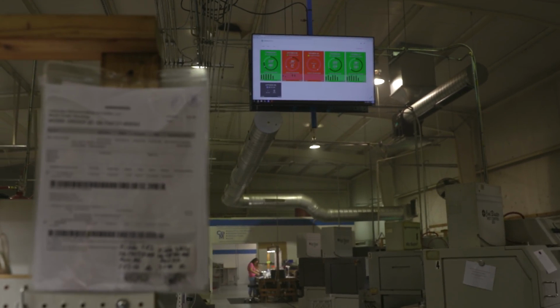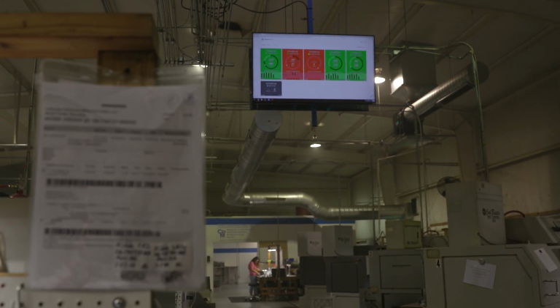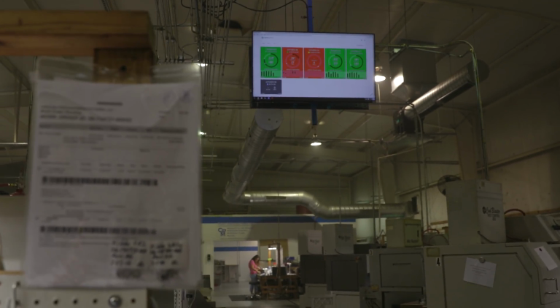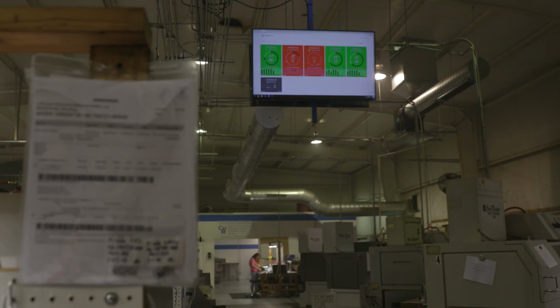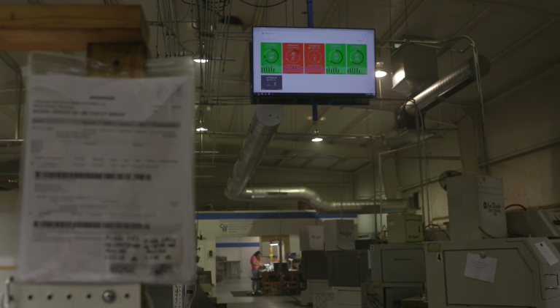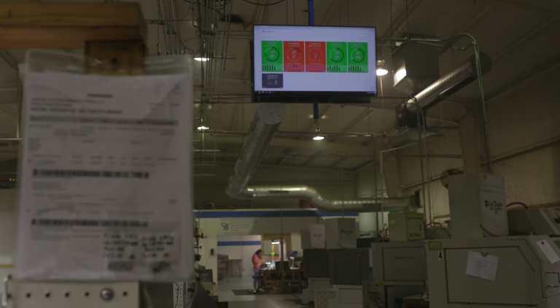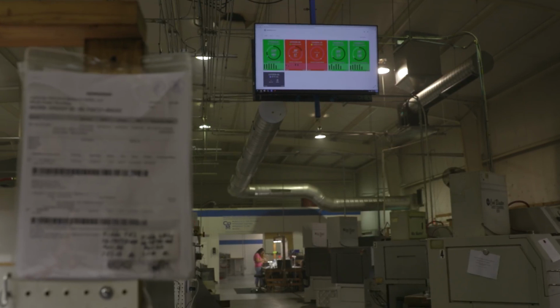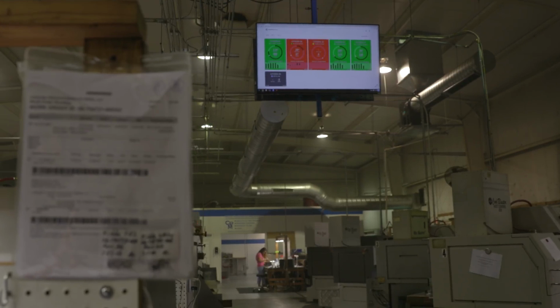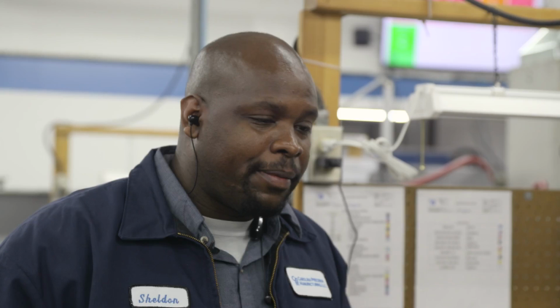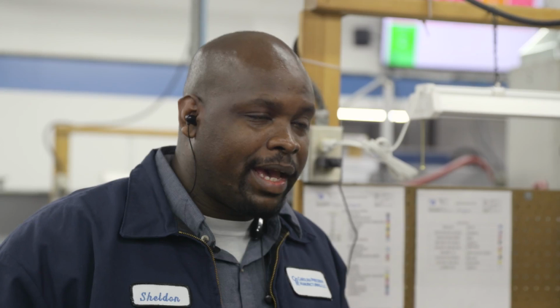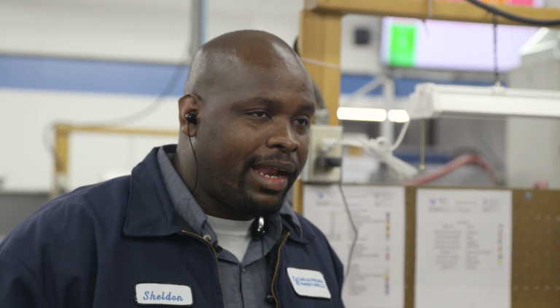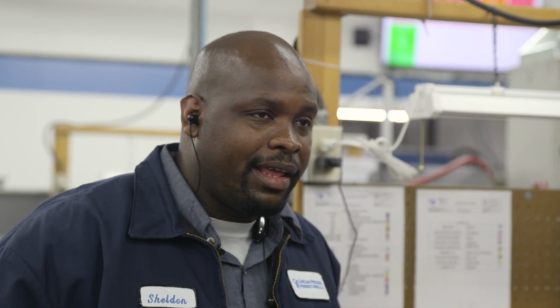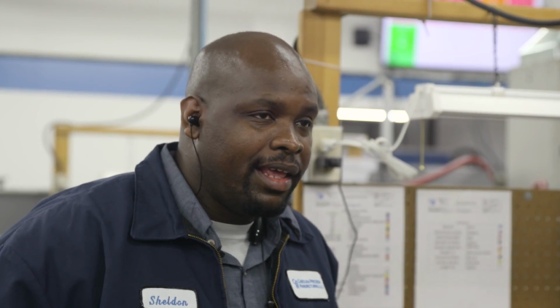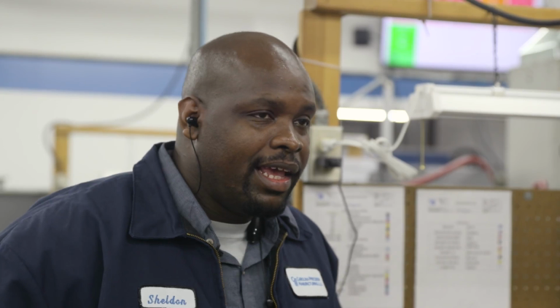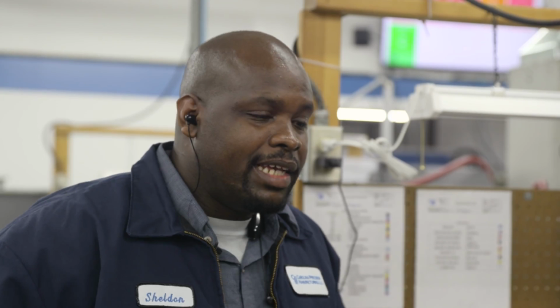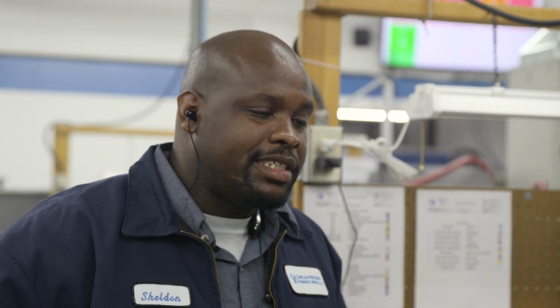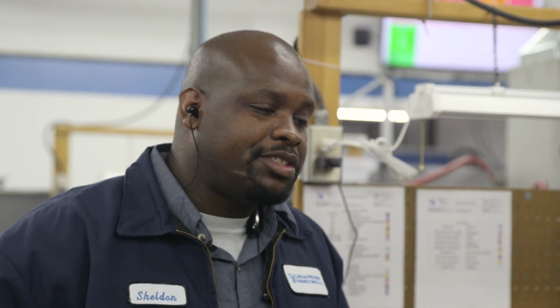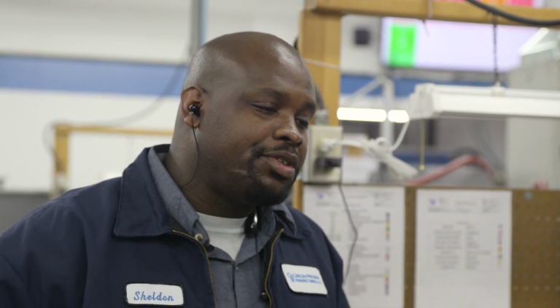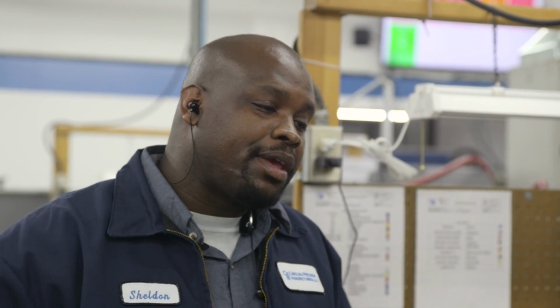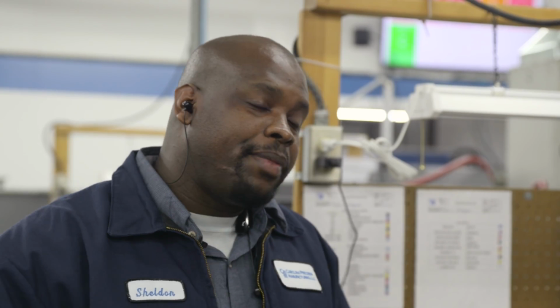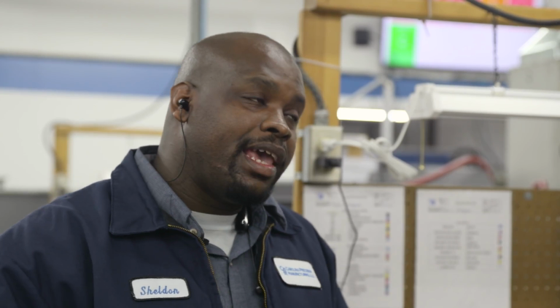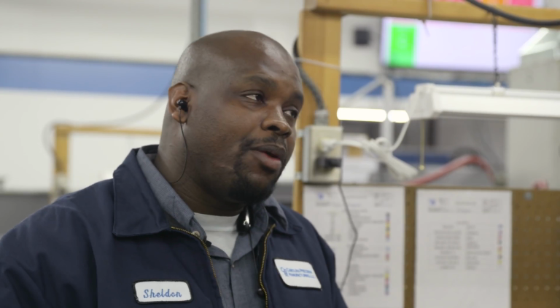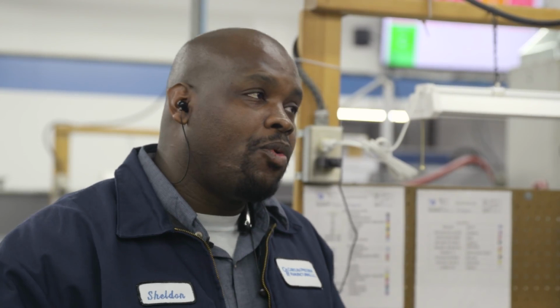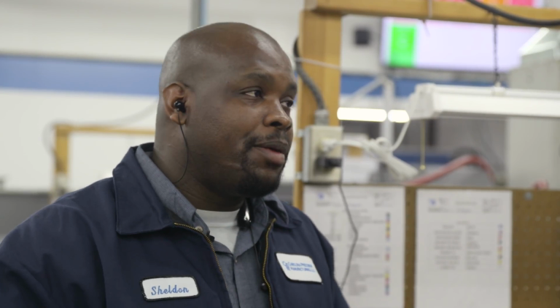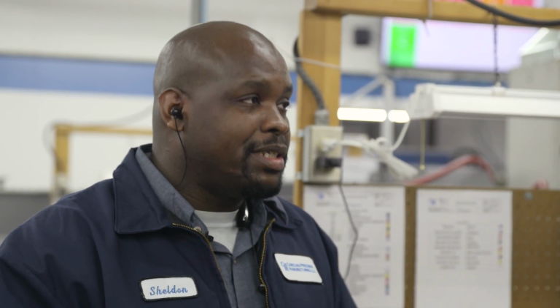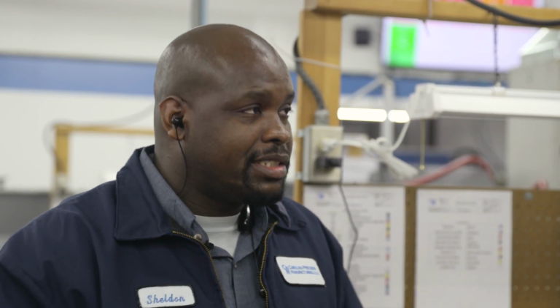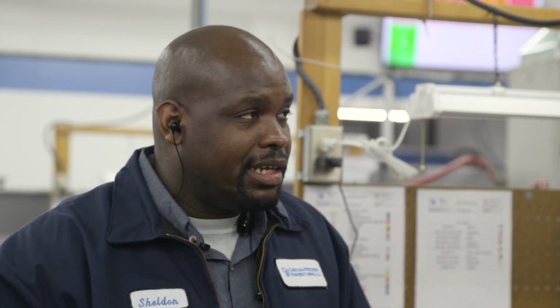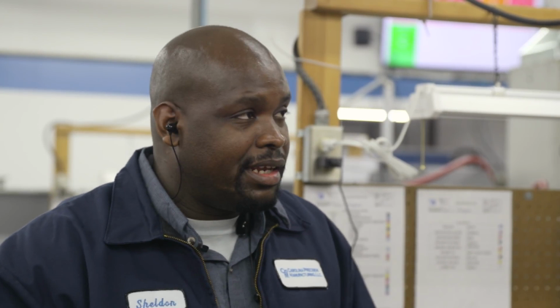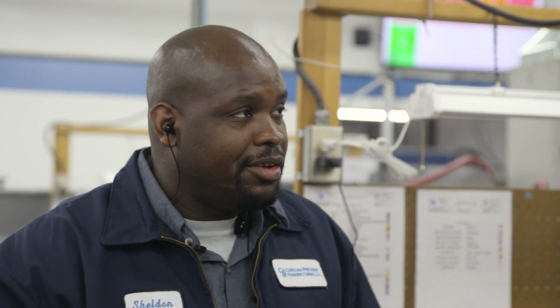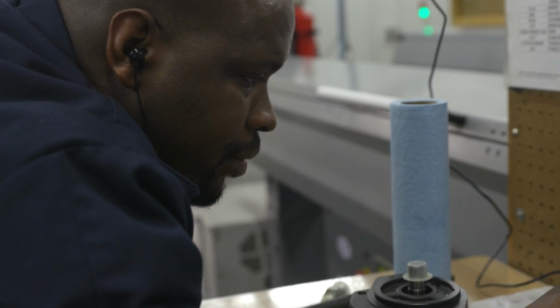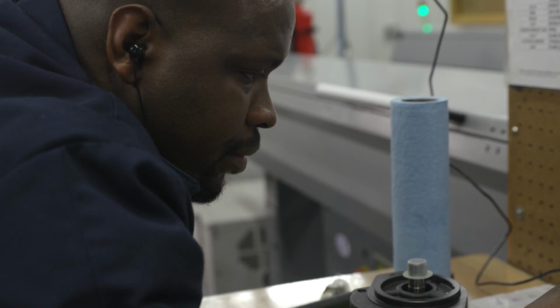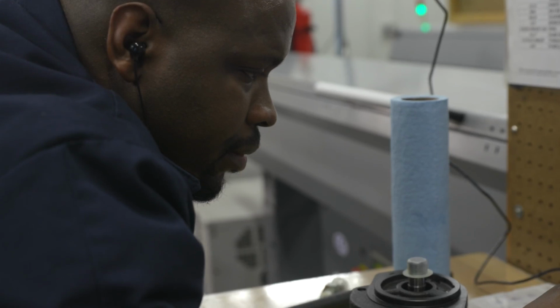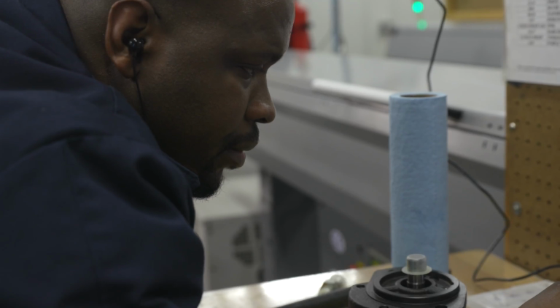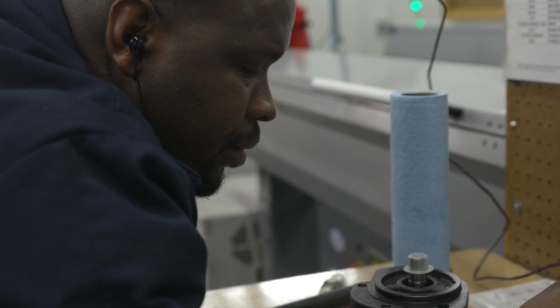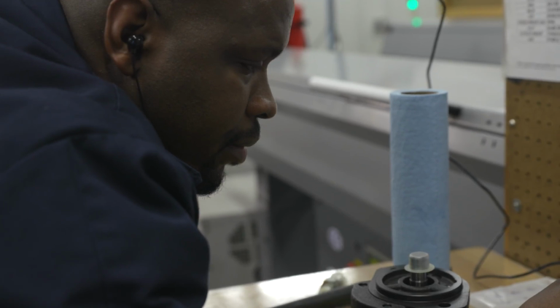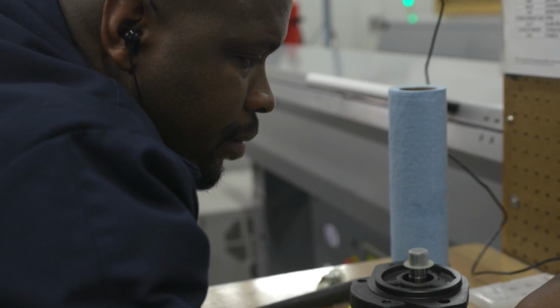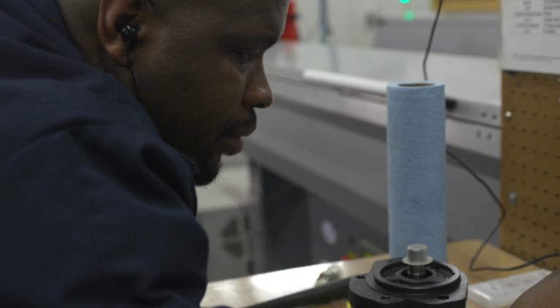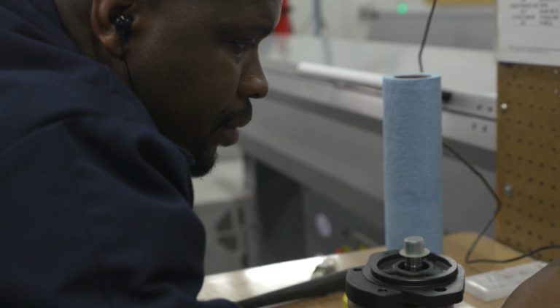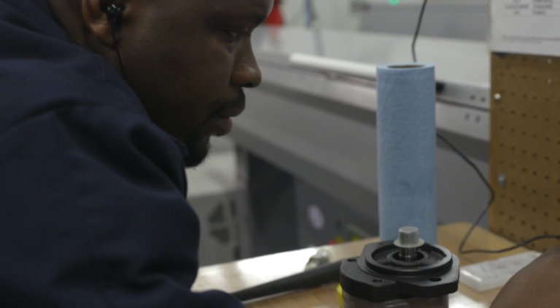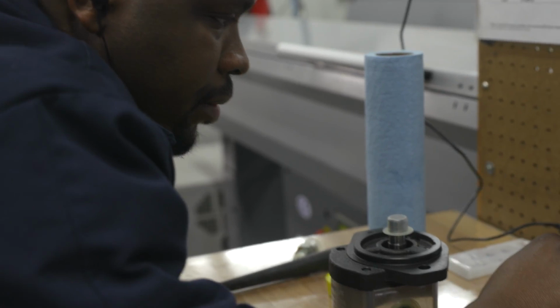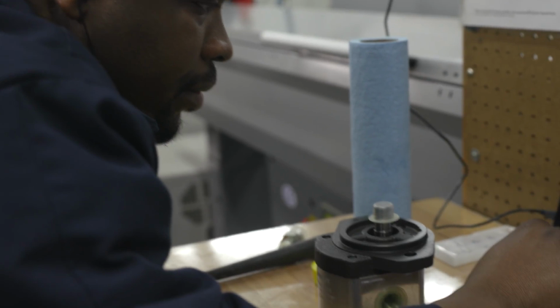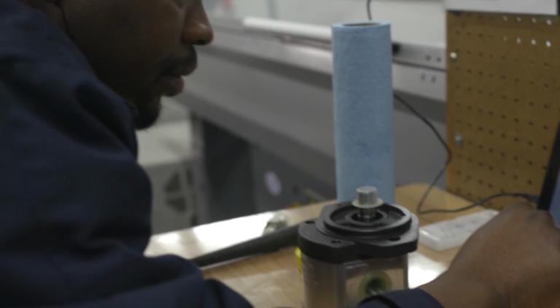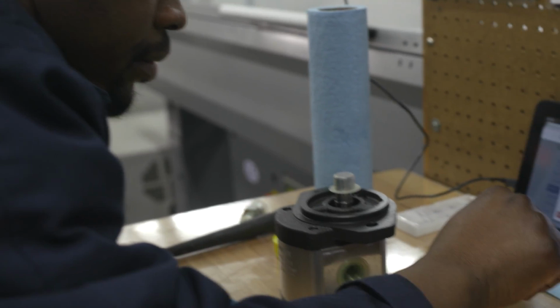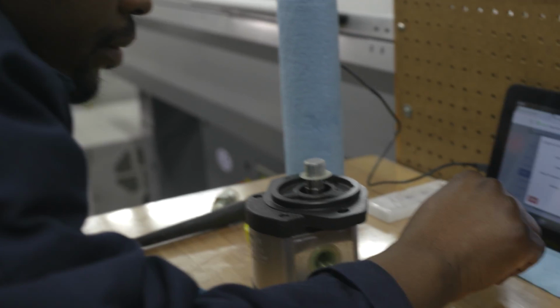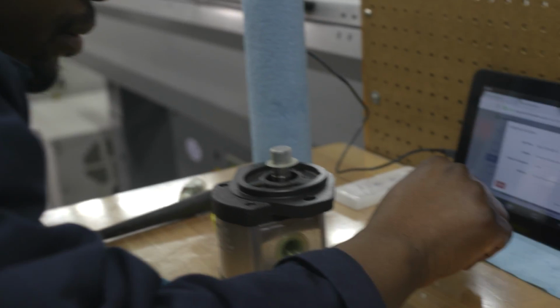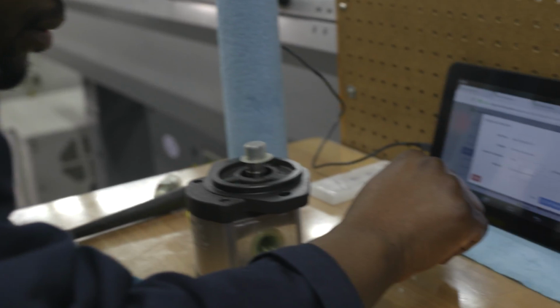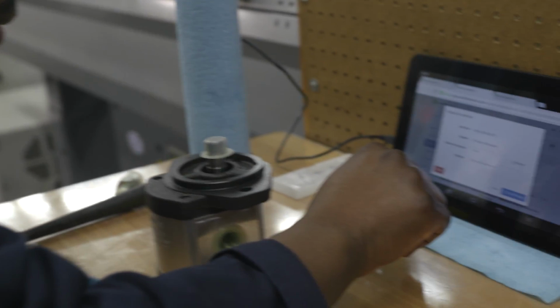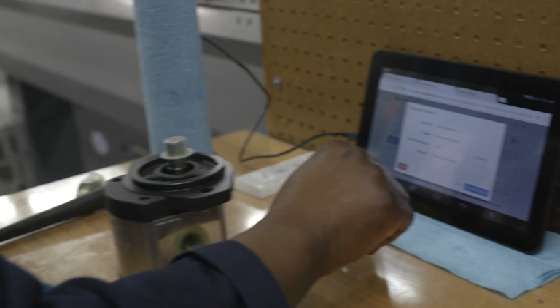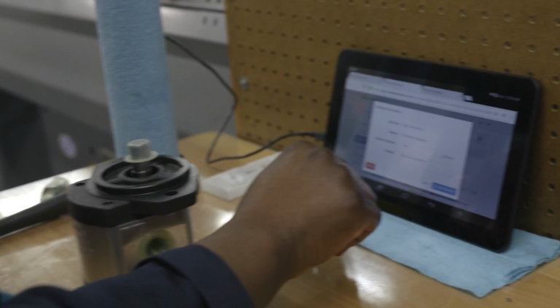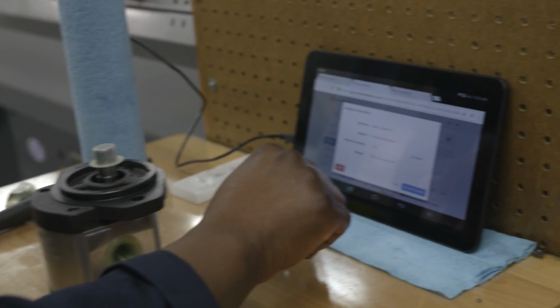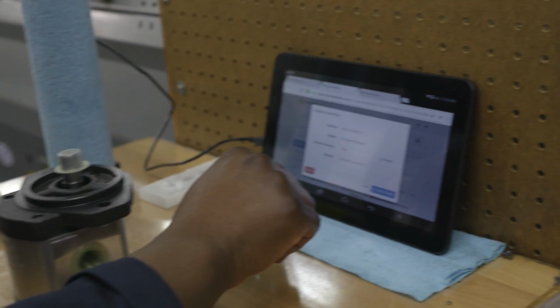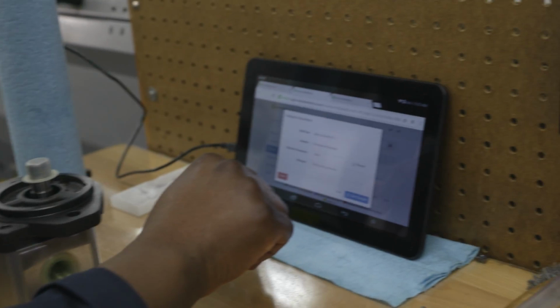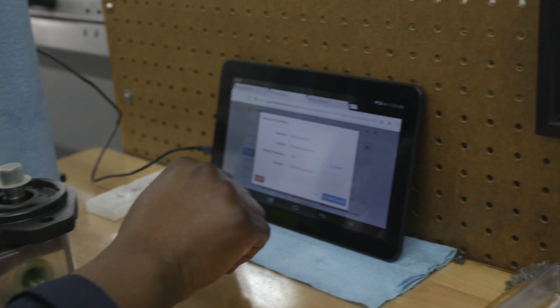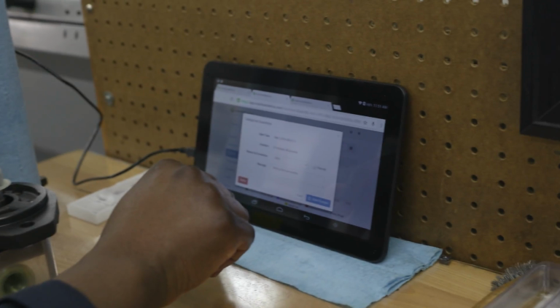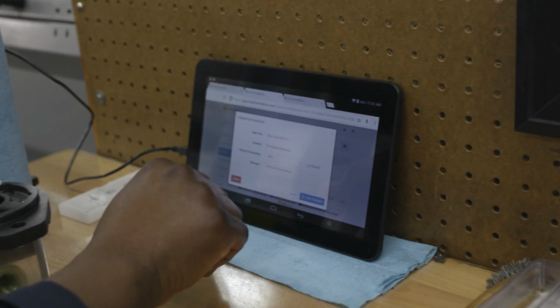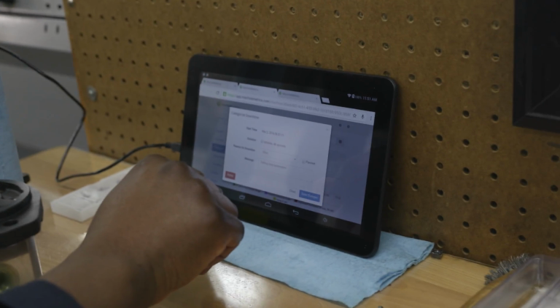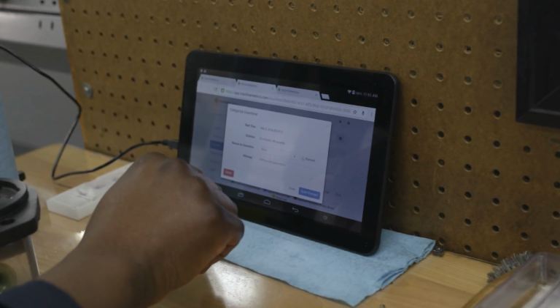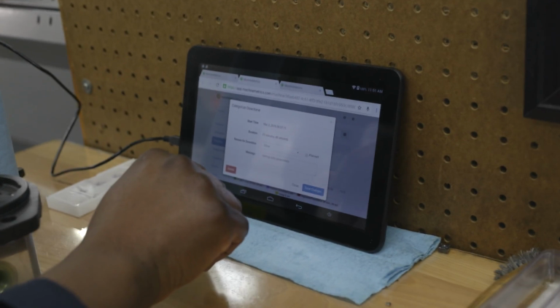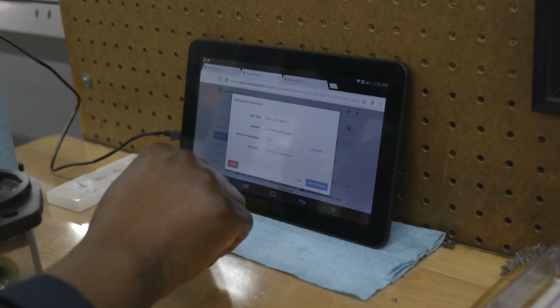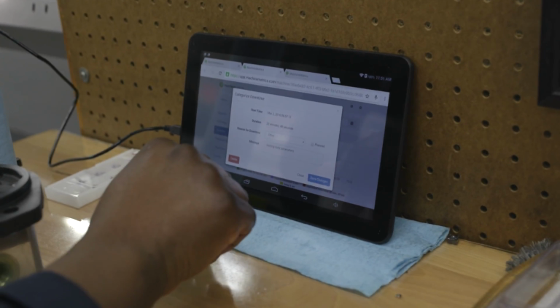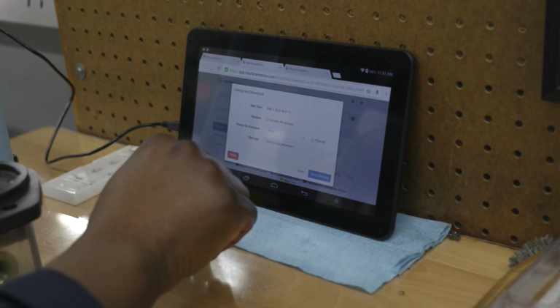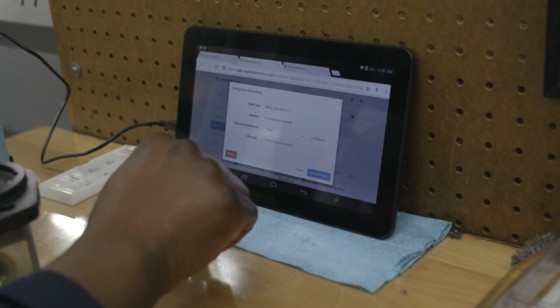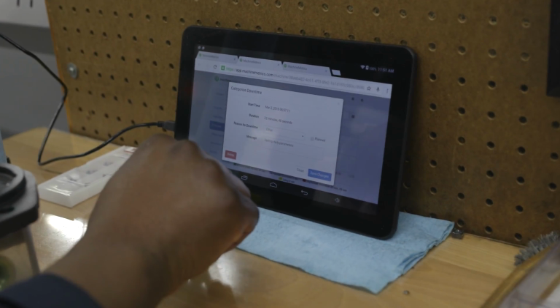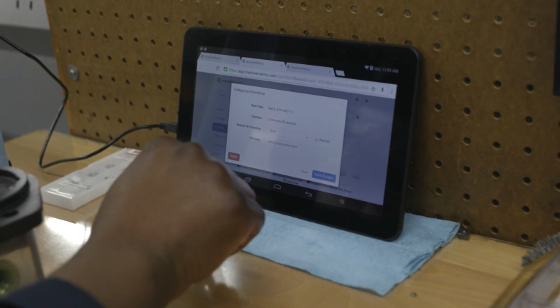What's so beautiful about it is that you could be at one machine, look at the tablet, and tell if there's a problem on another machine.